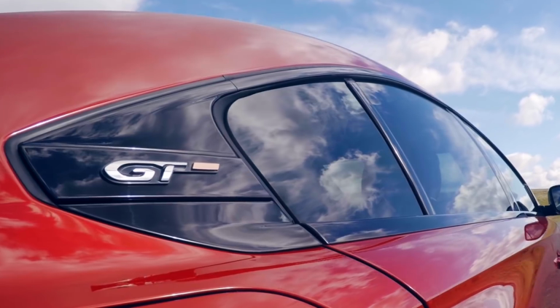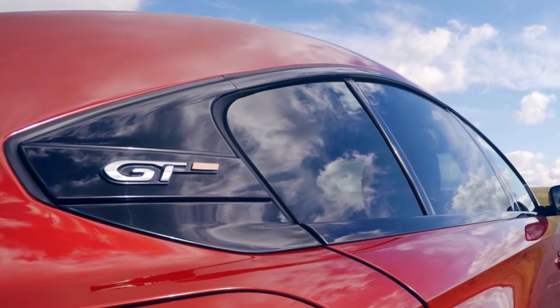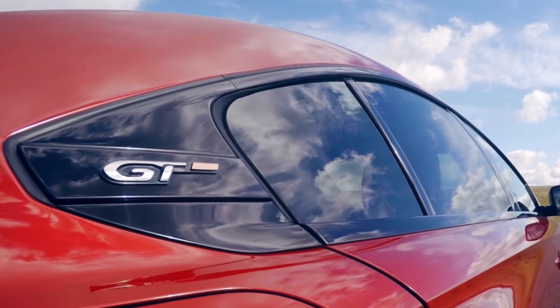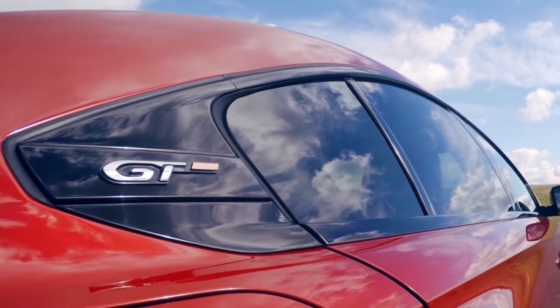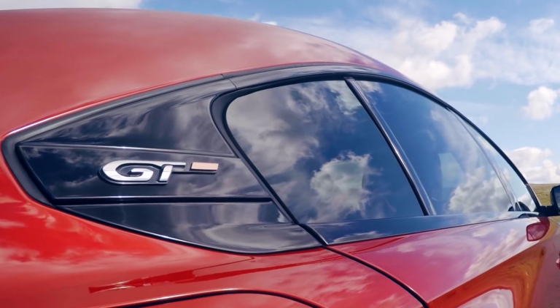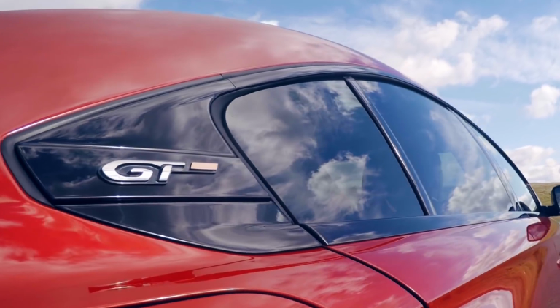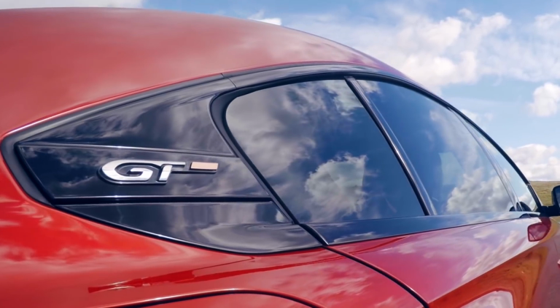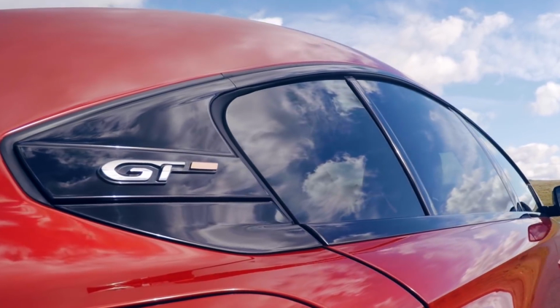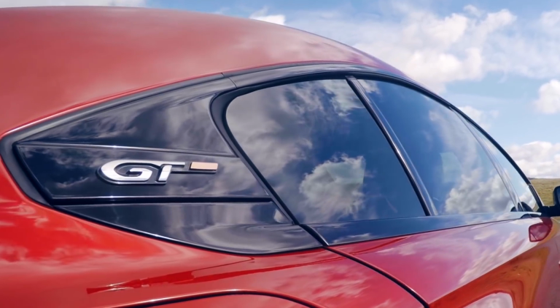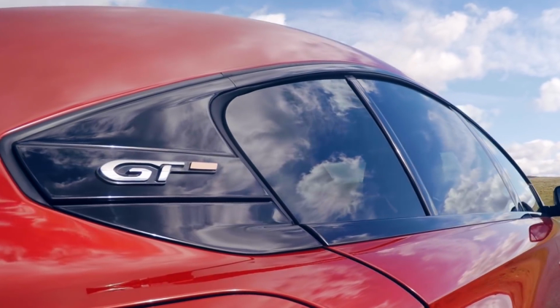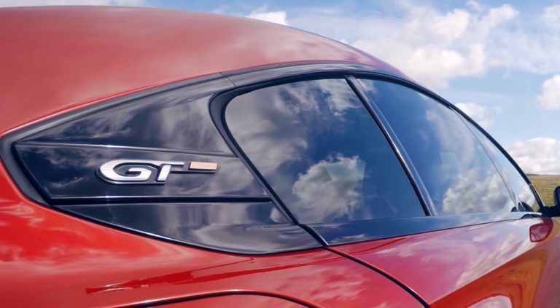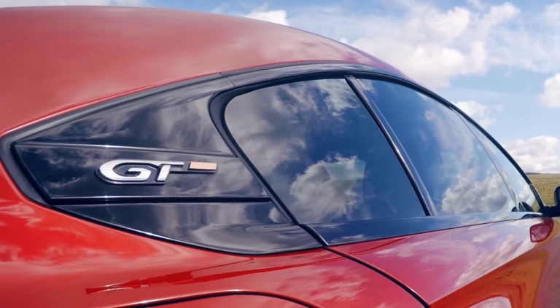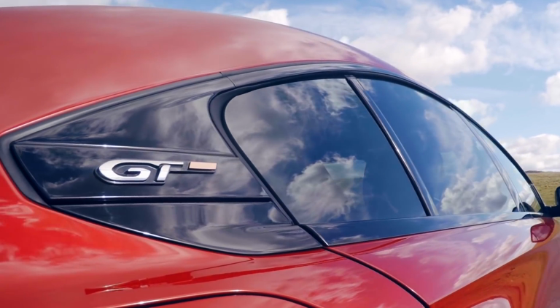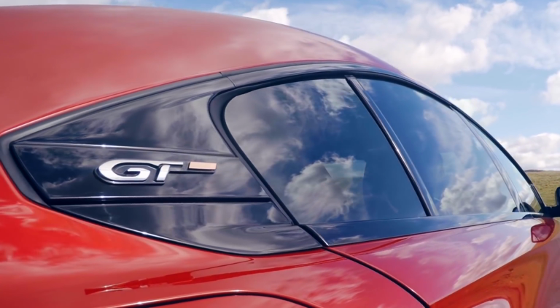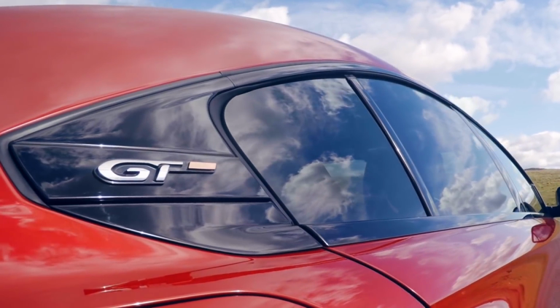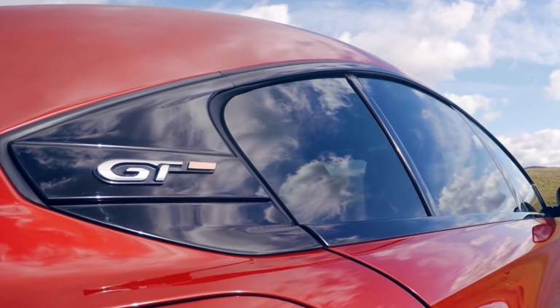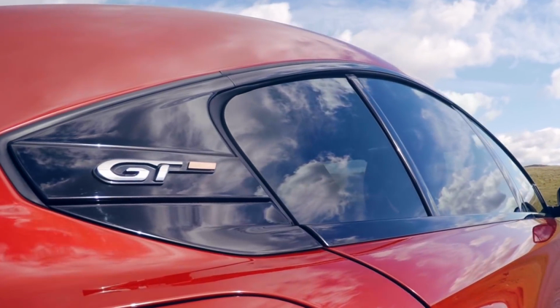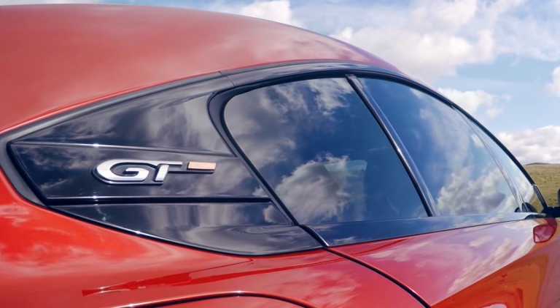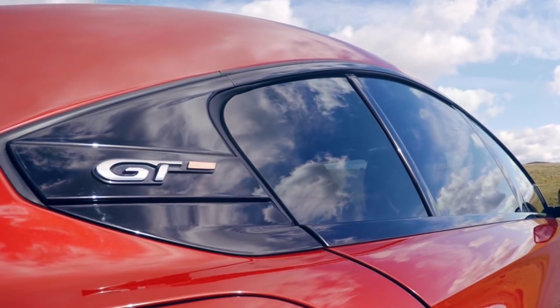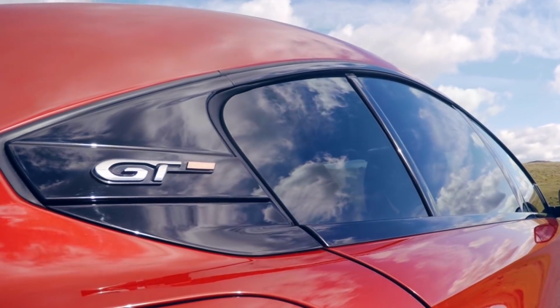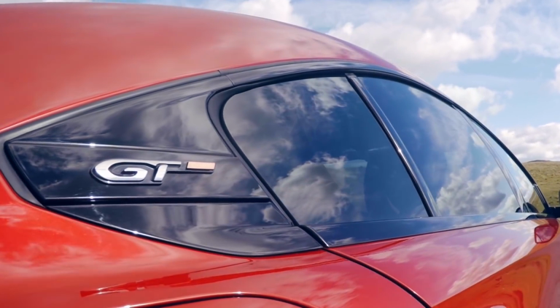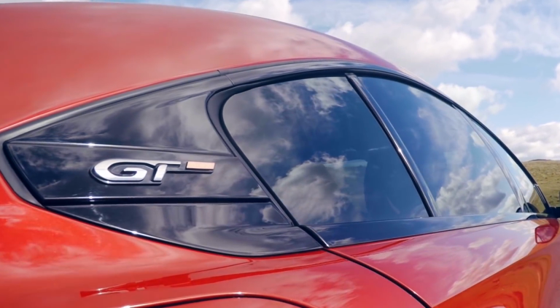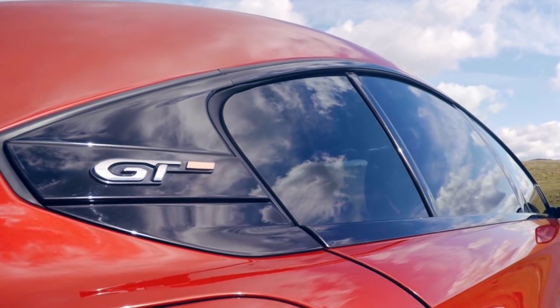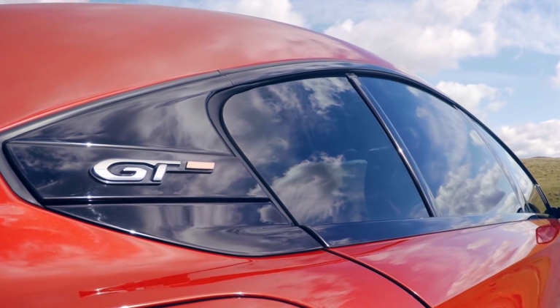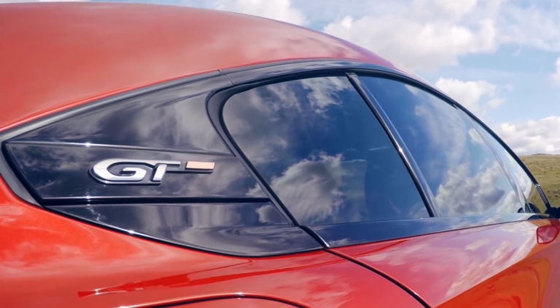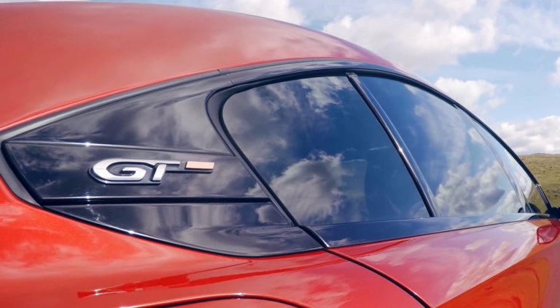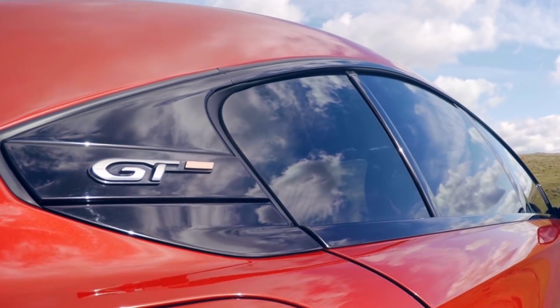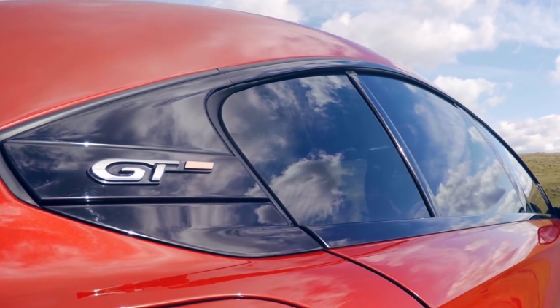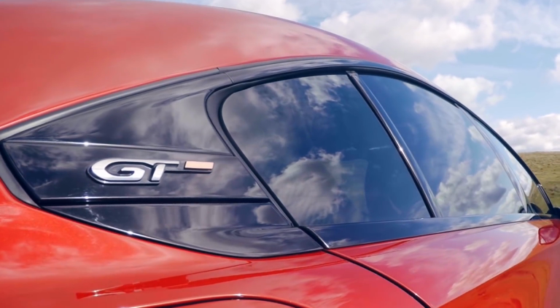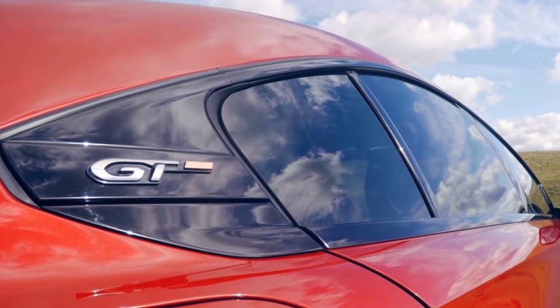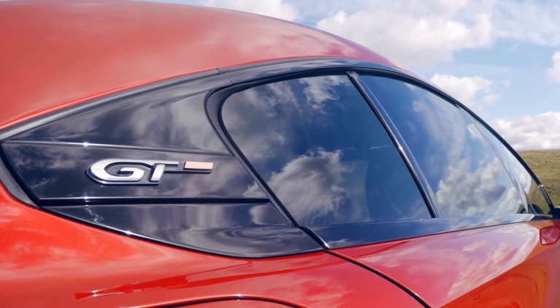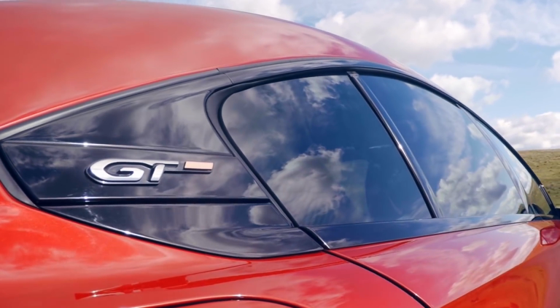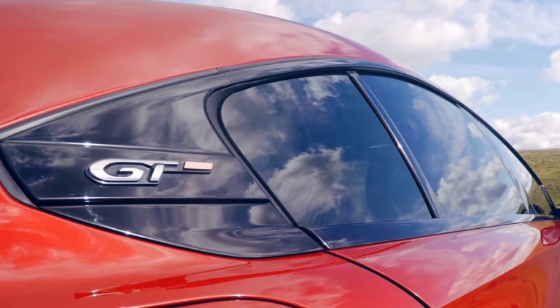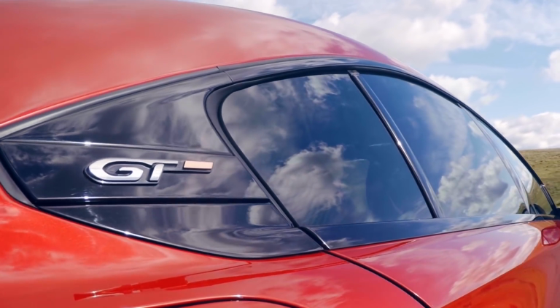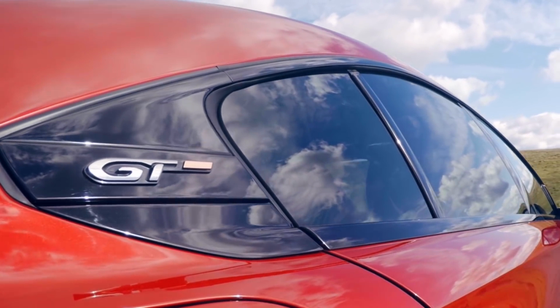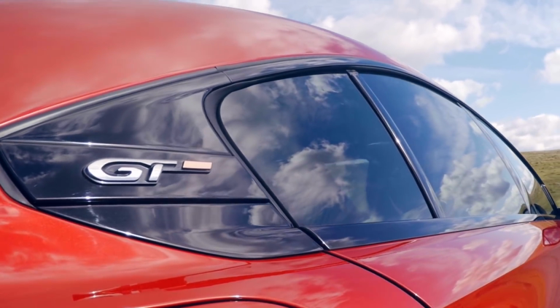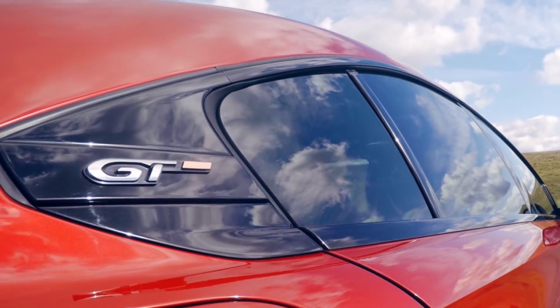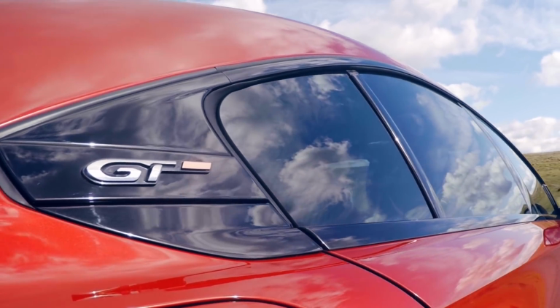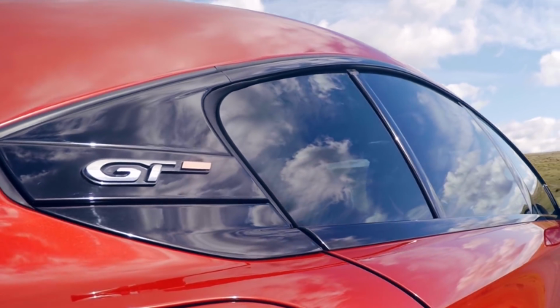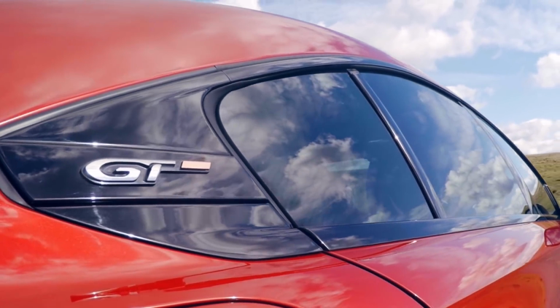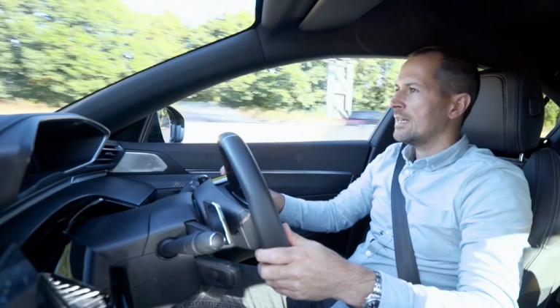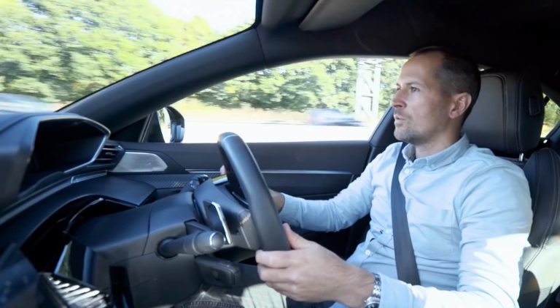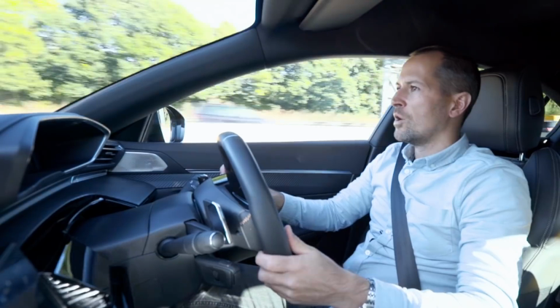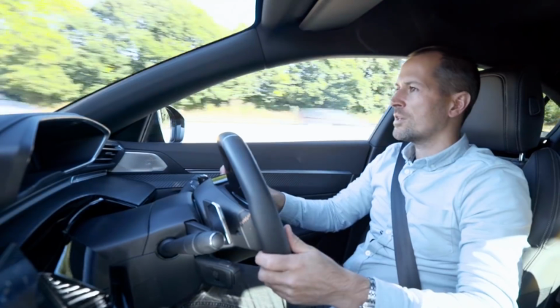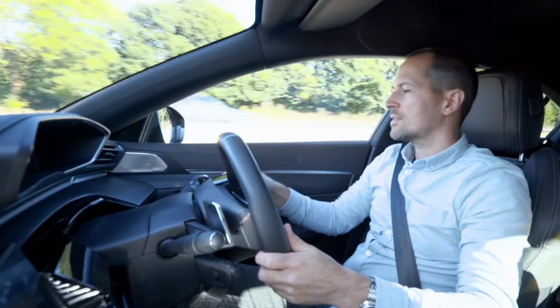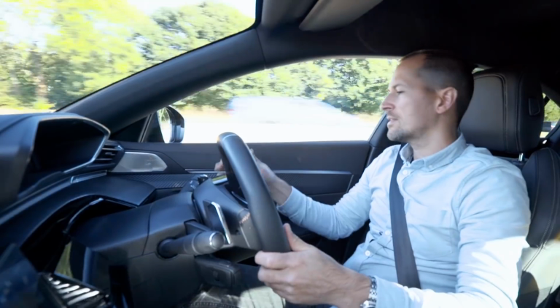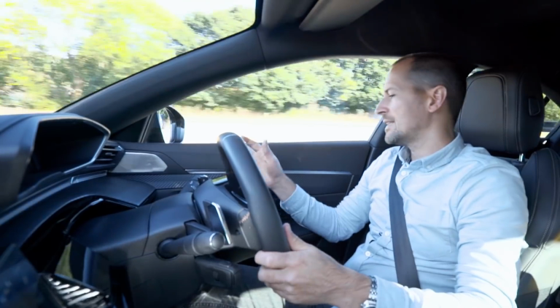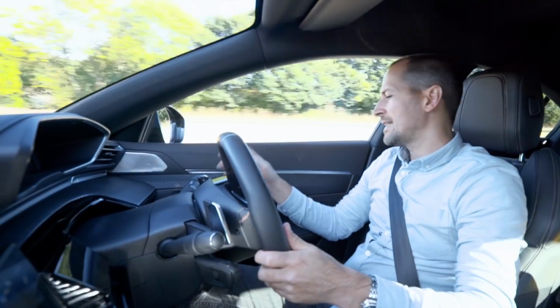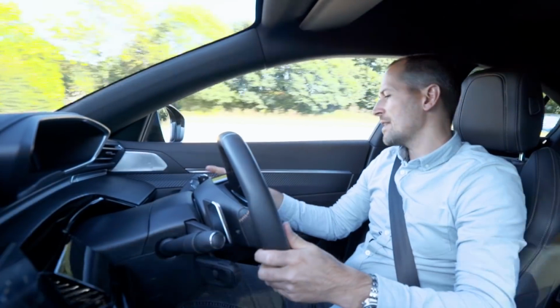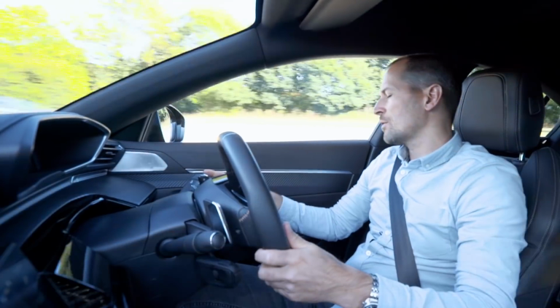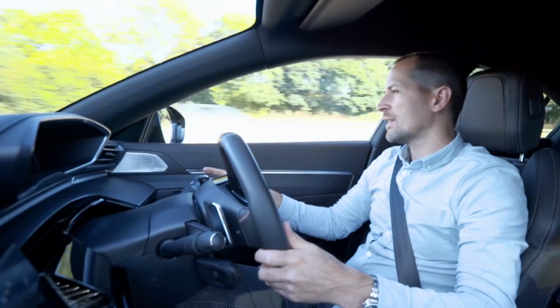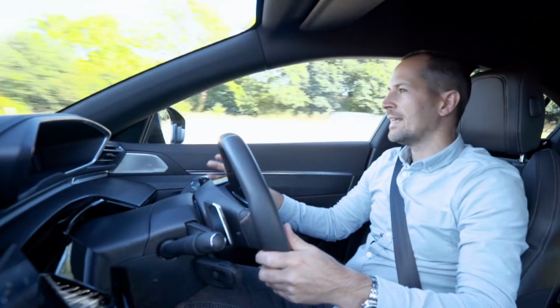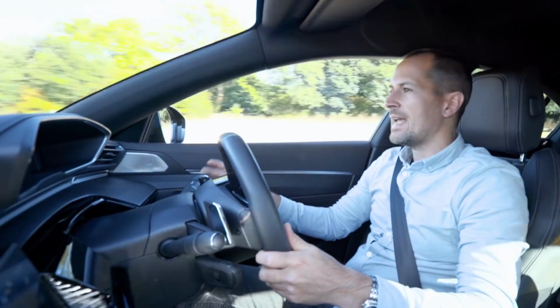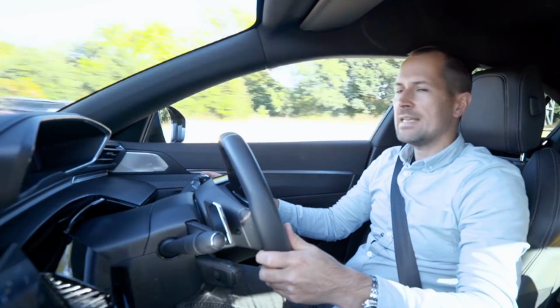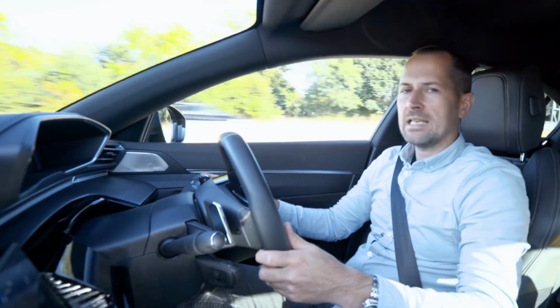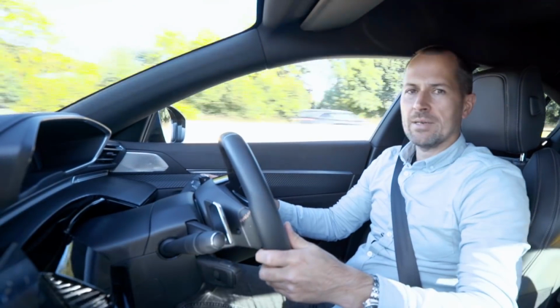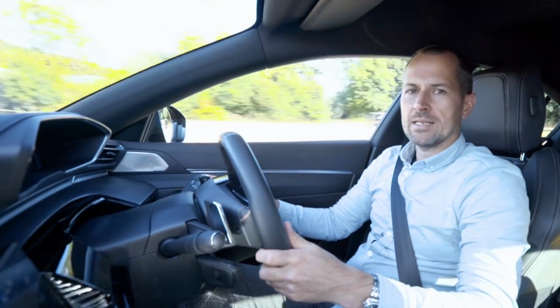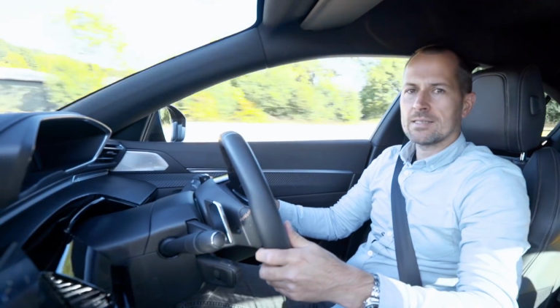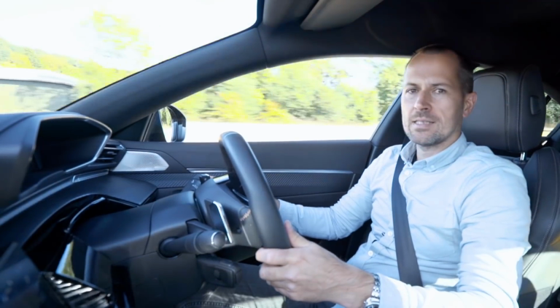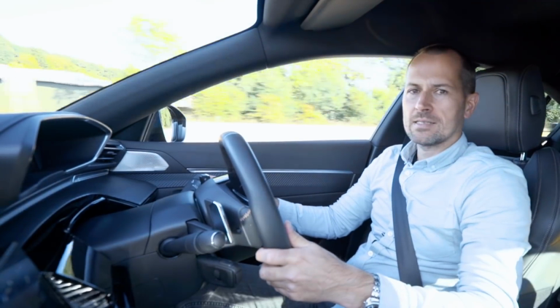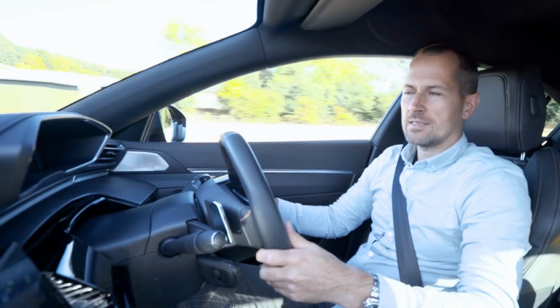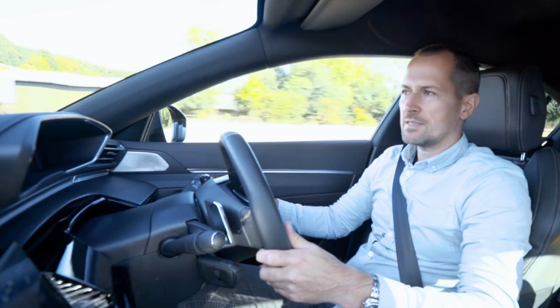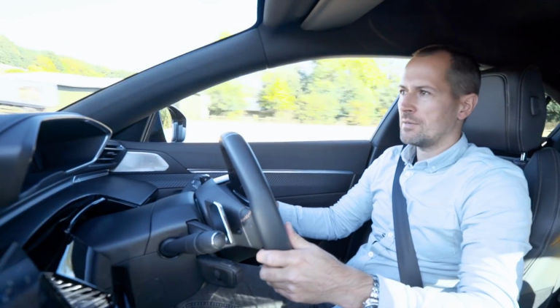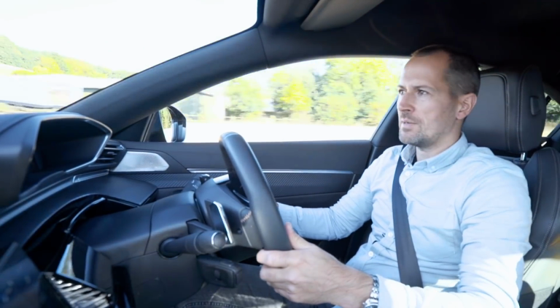It's worth mentioning that the active cruise control in this model, the GT, works together with a lane keeping assist system.